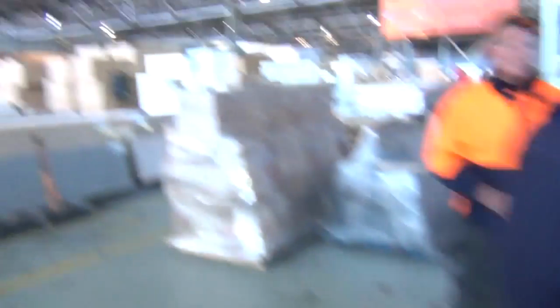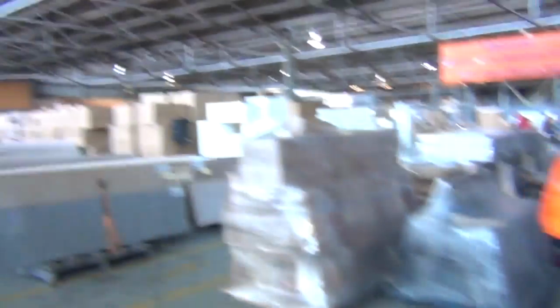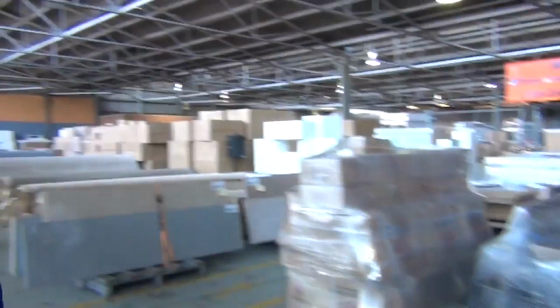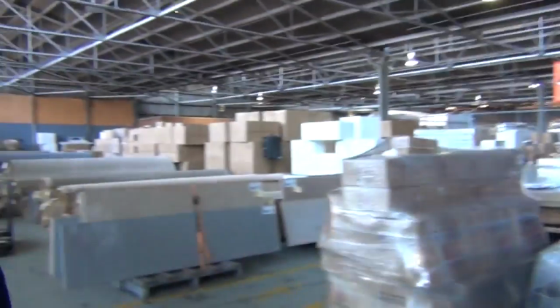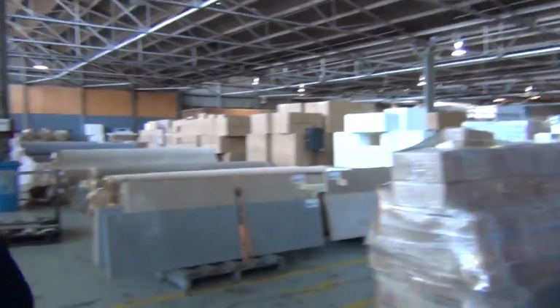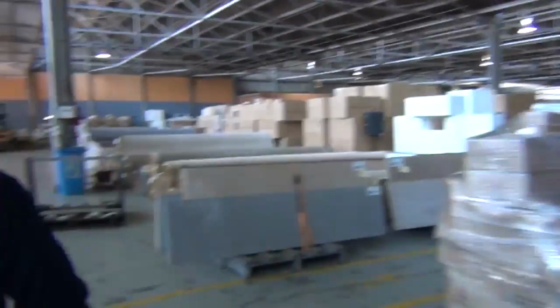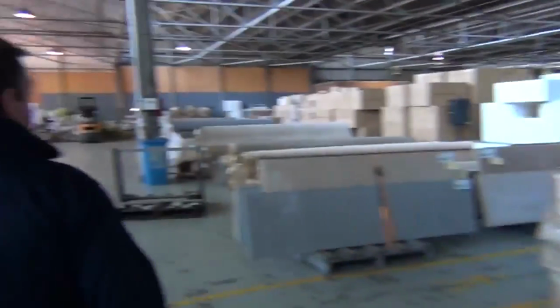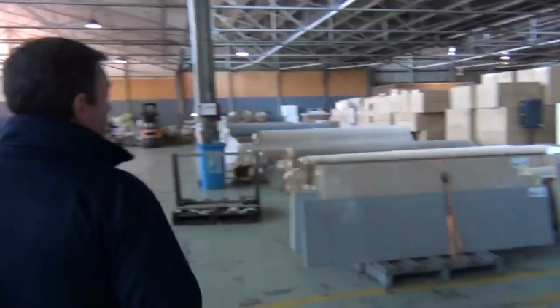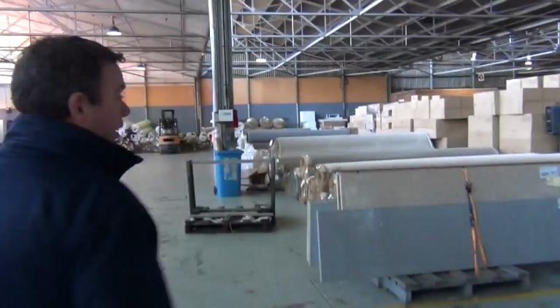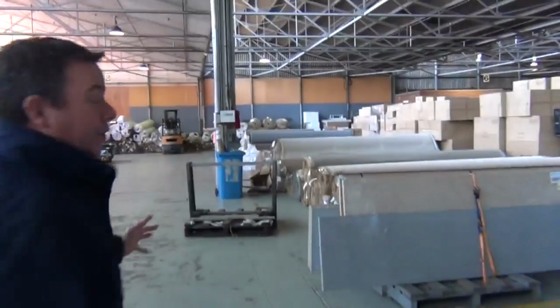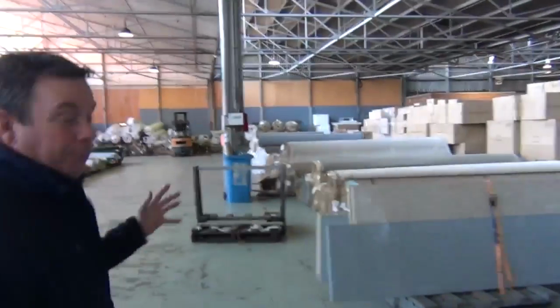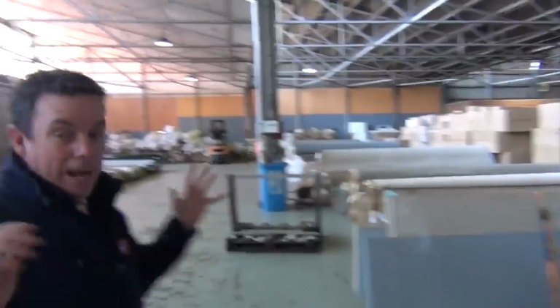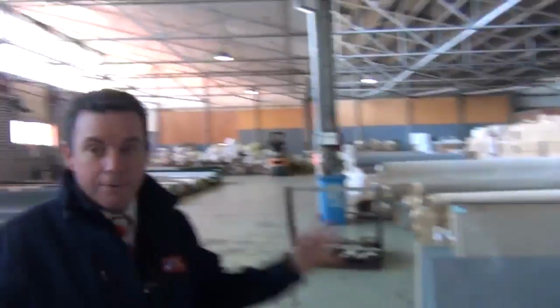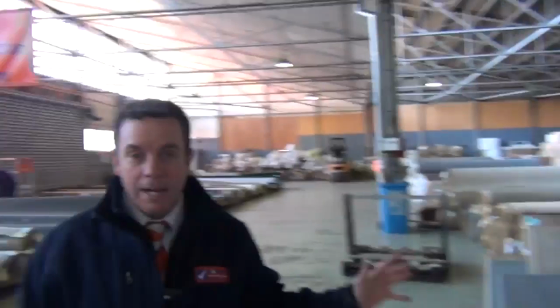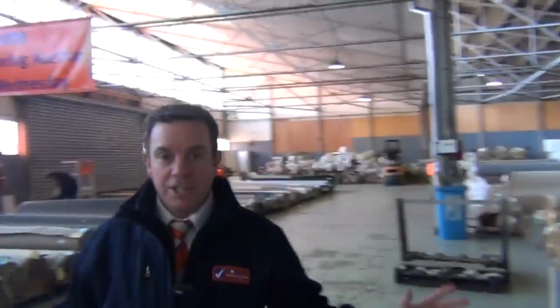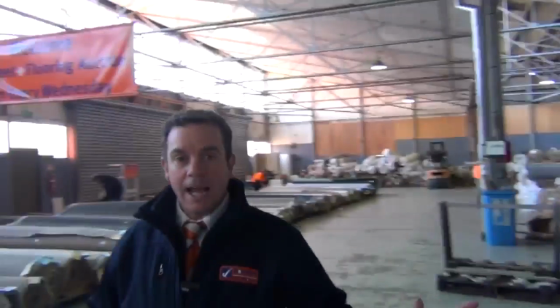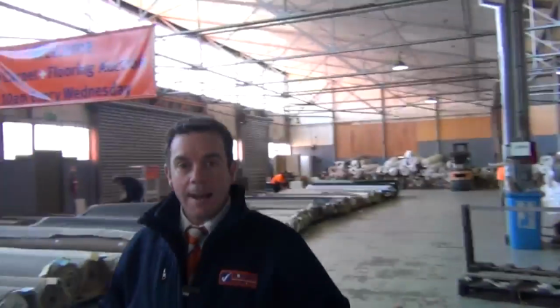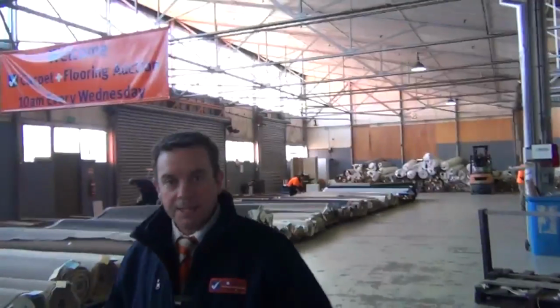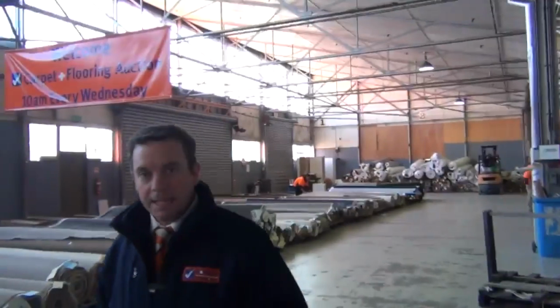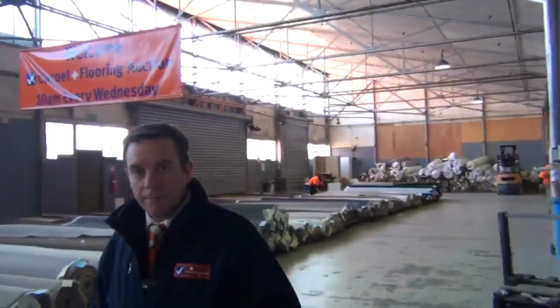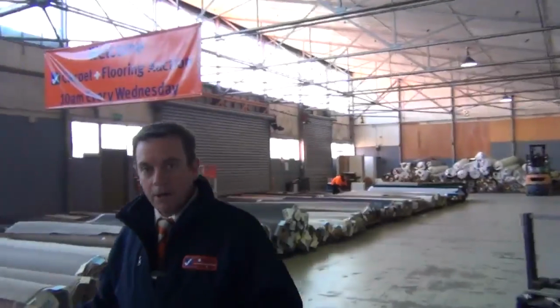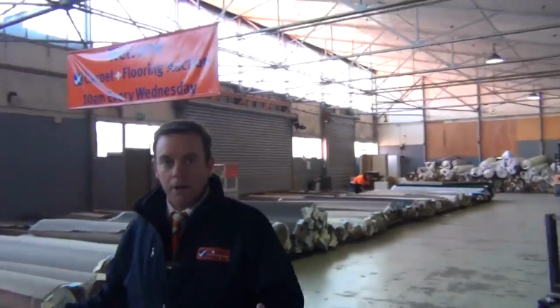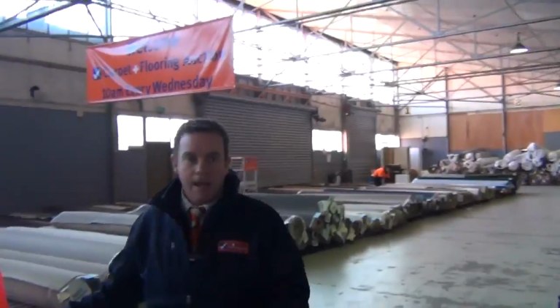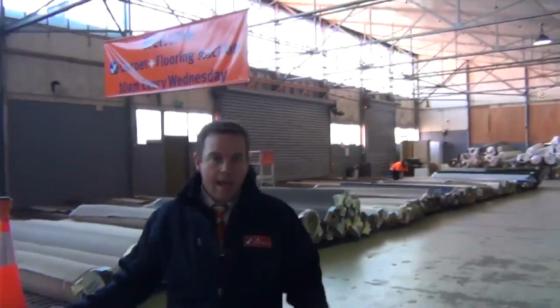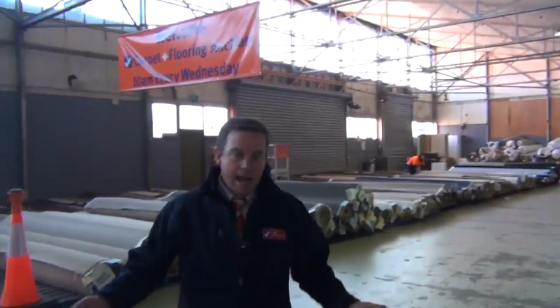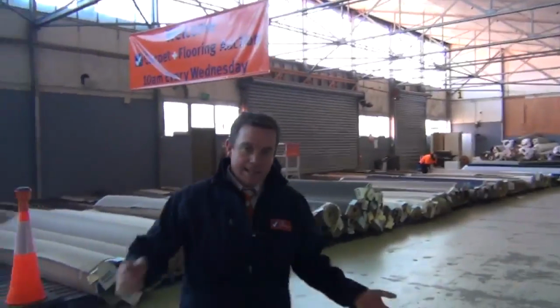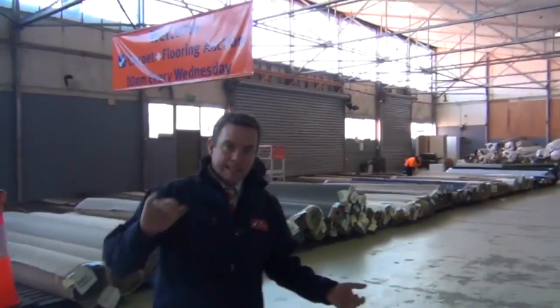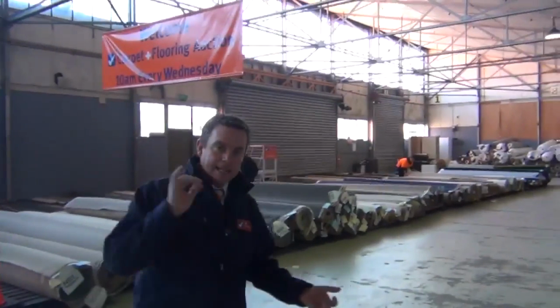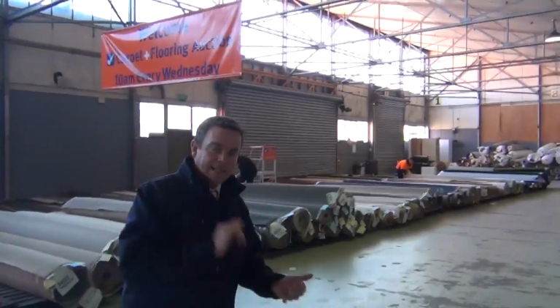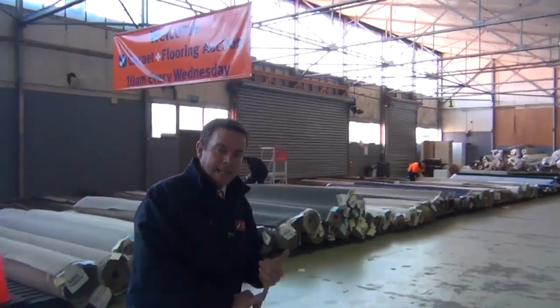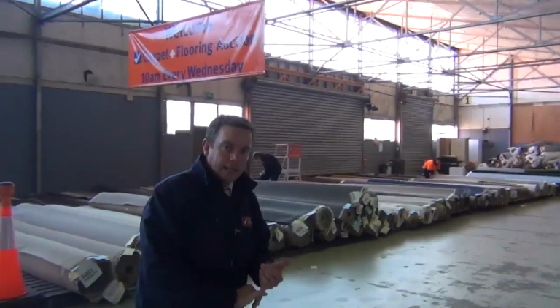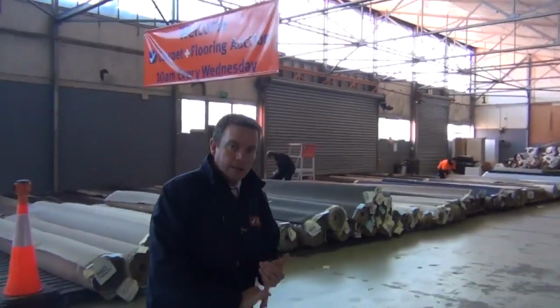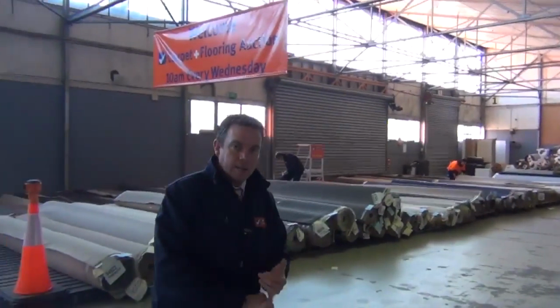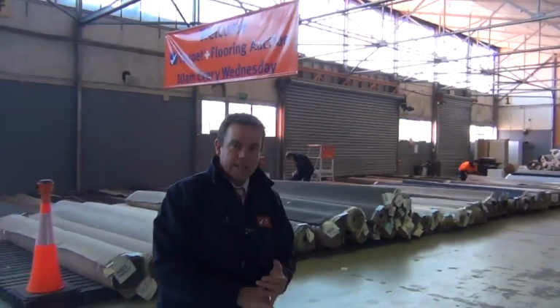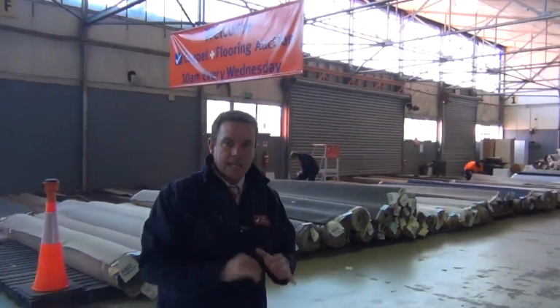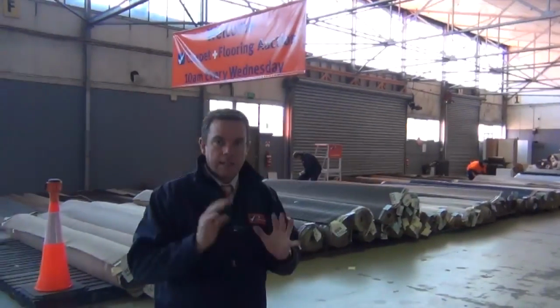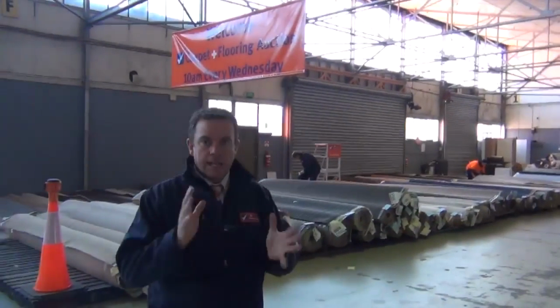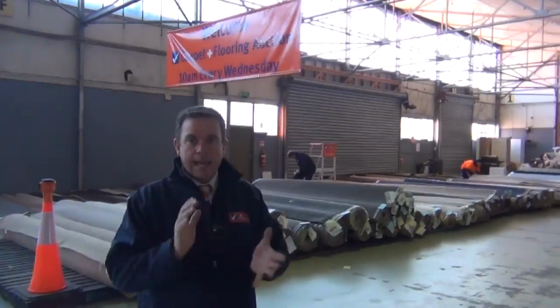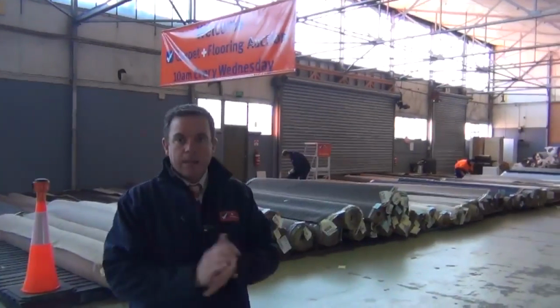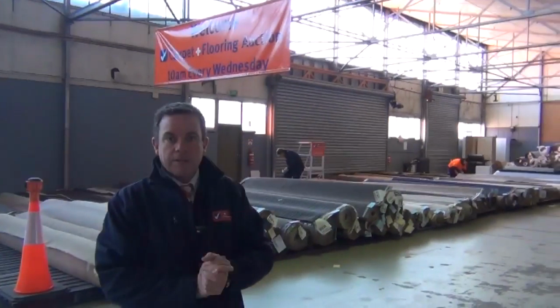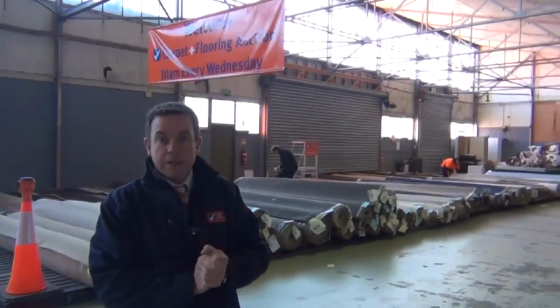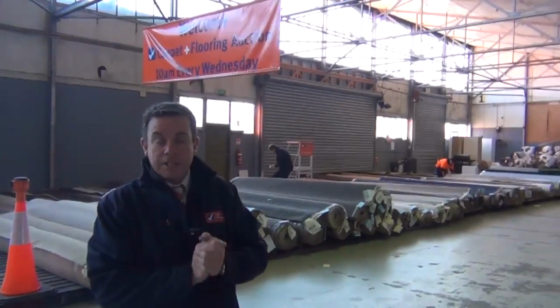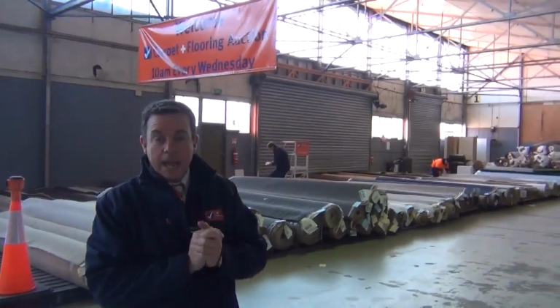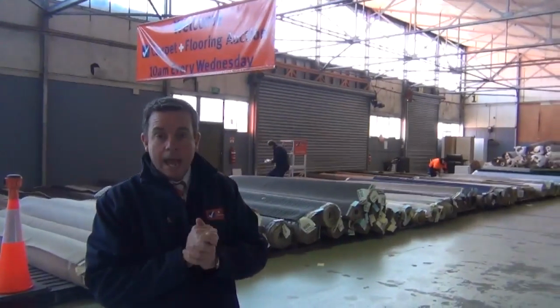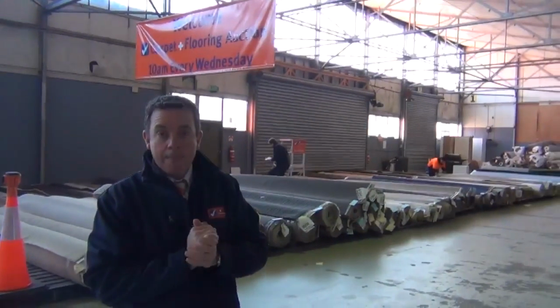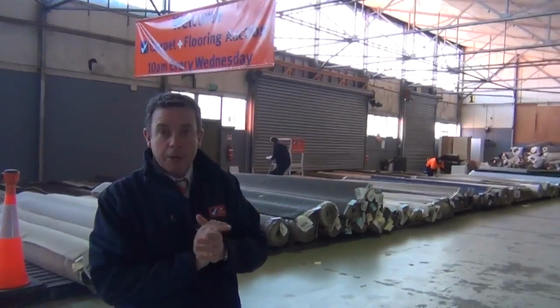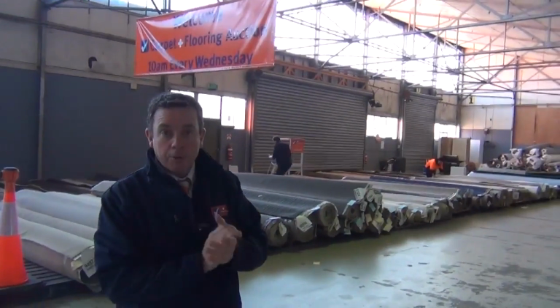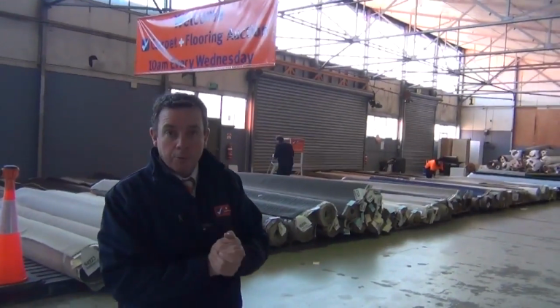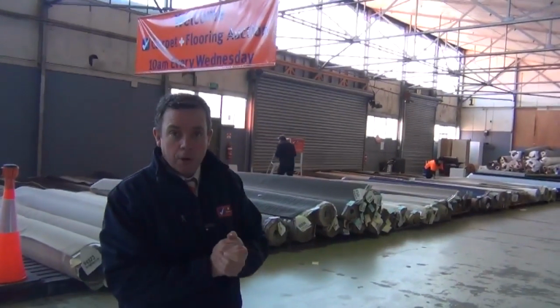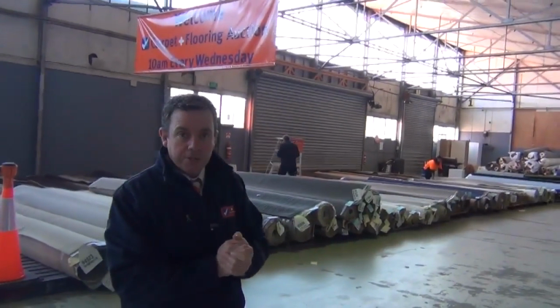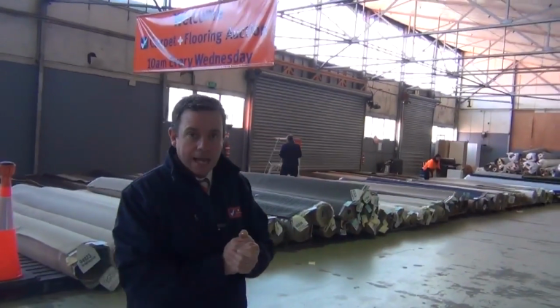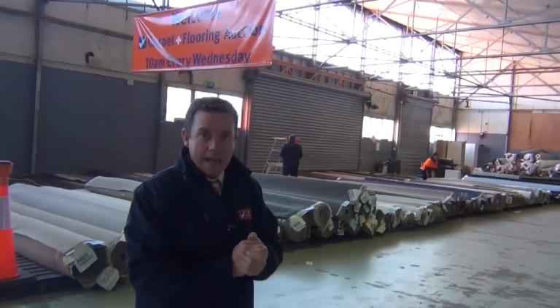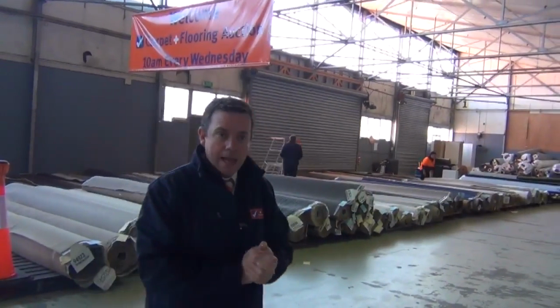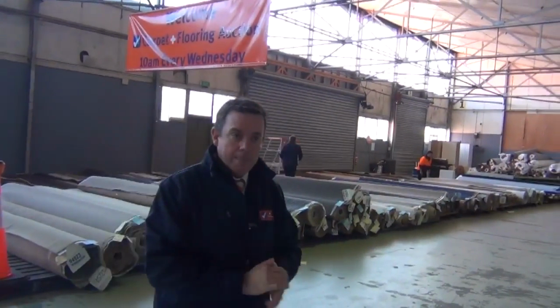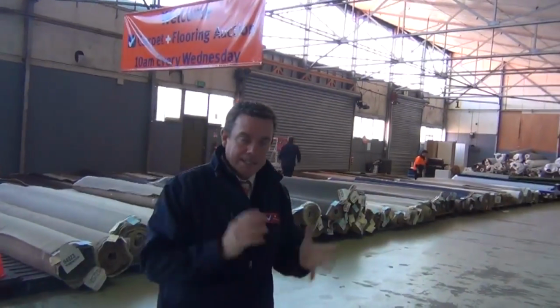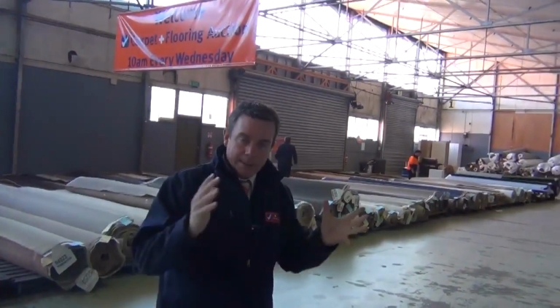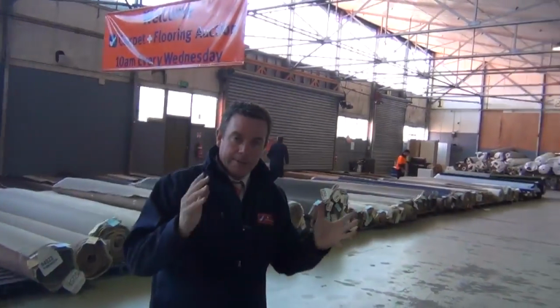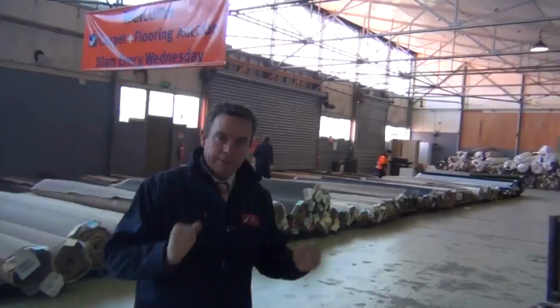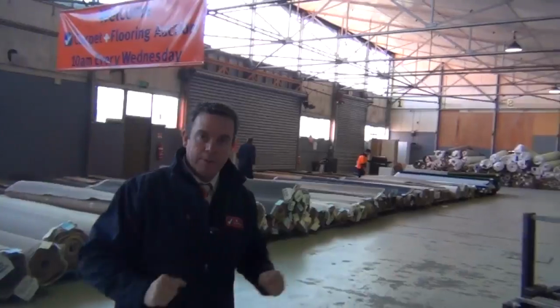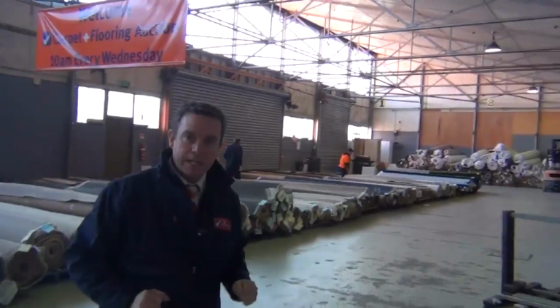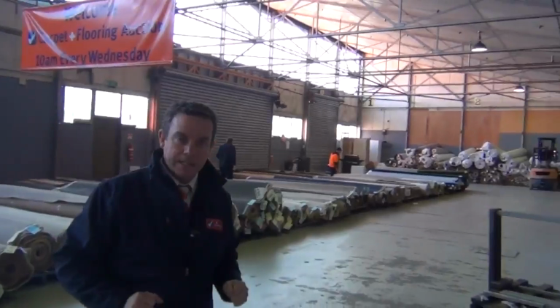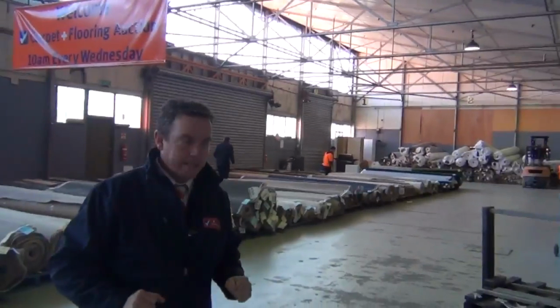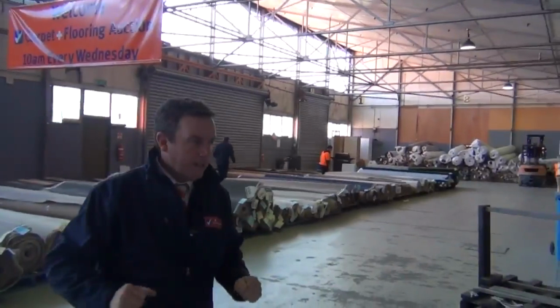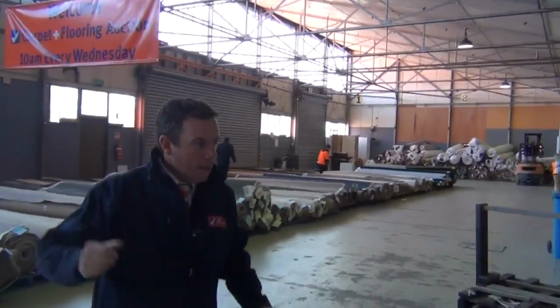As you can see we've got a great range of carpets again tomorrow. Starts at 10 o'clock. Download the catalogue - that'll tell you how big all the rolls are. Something for everyone.